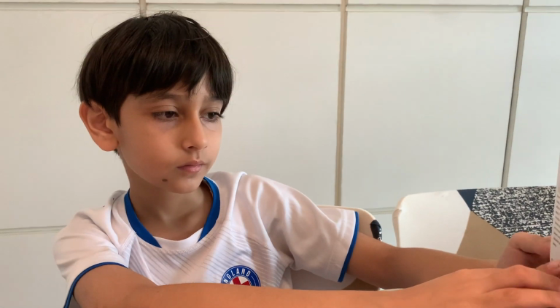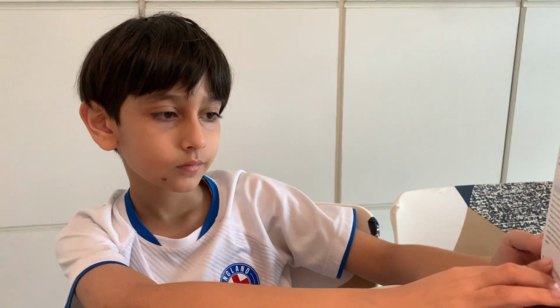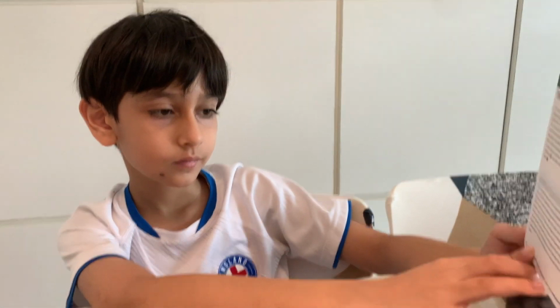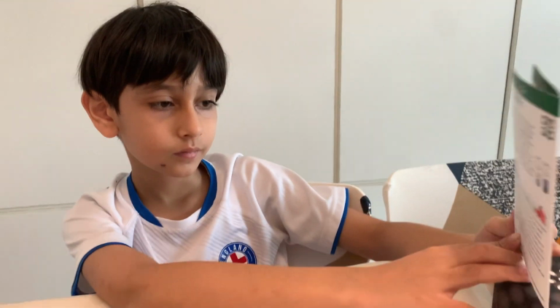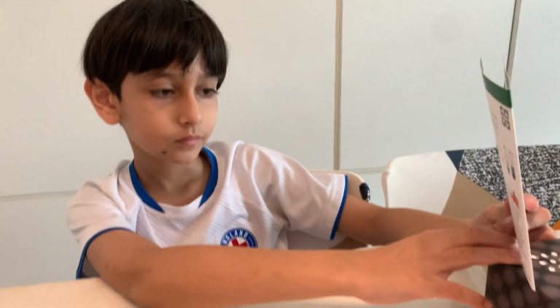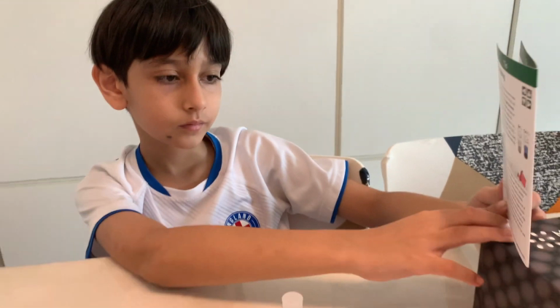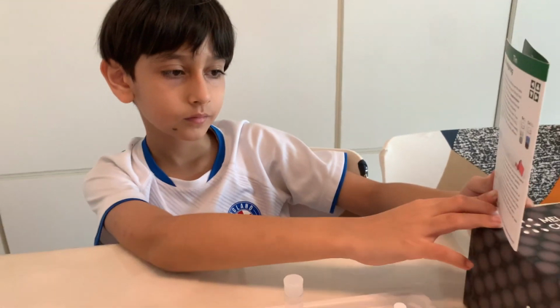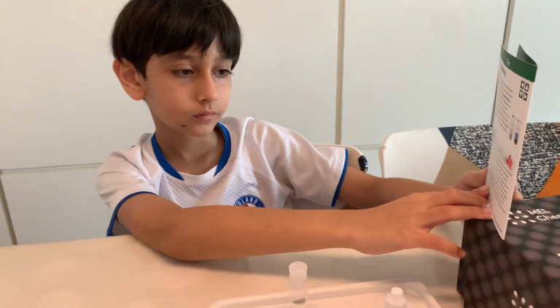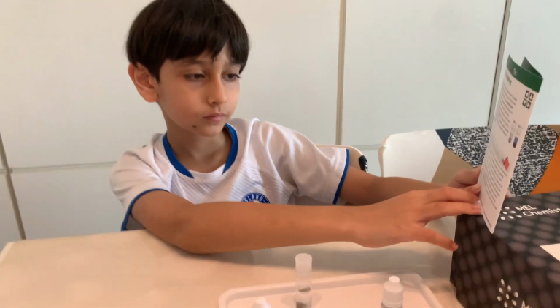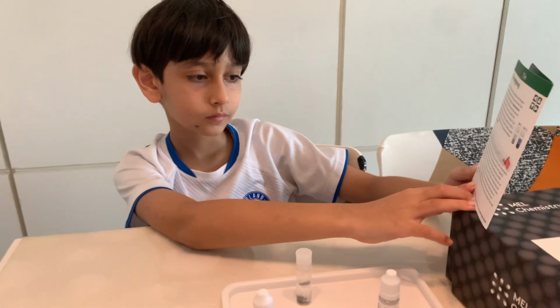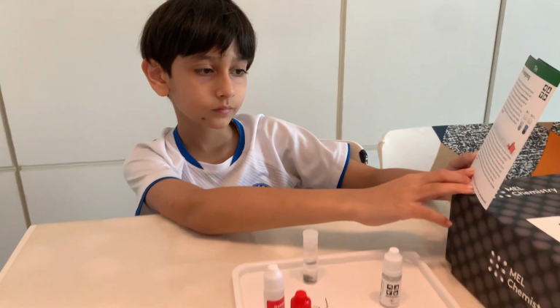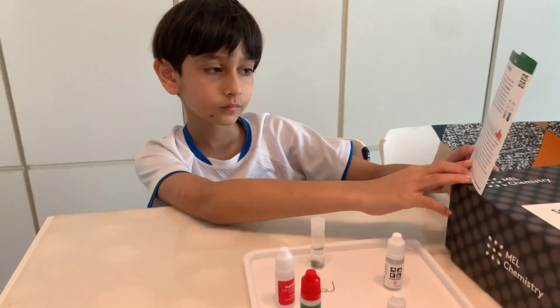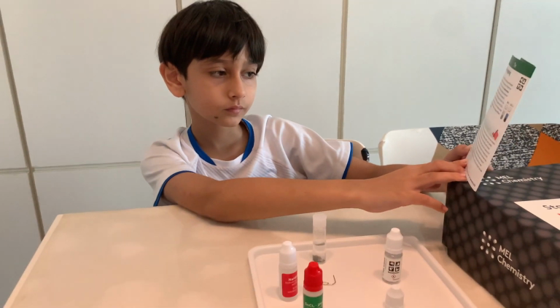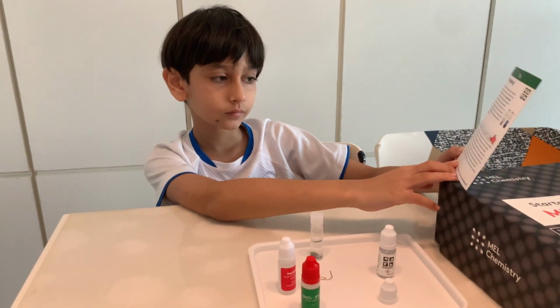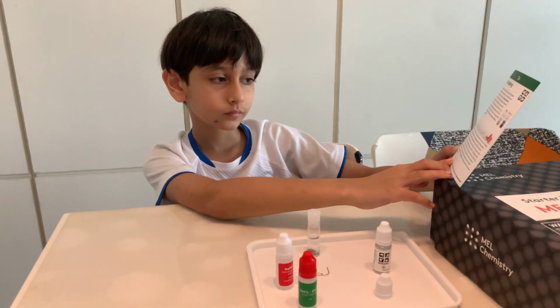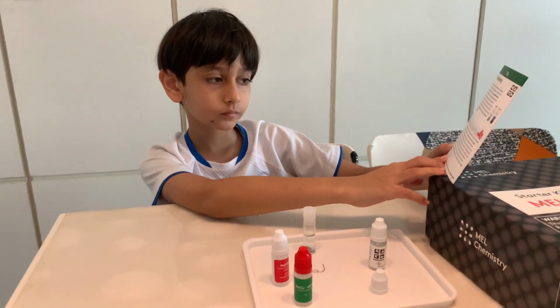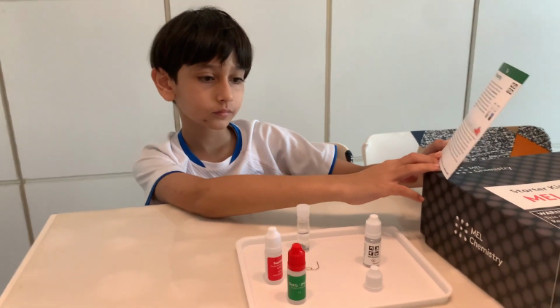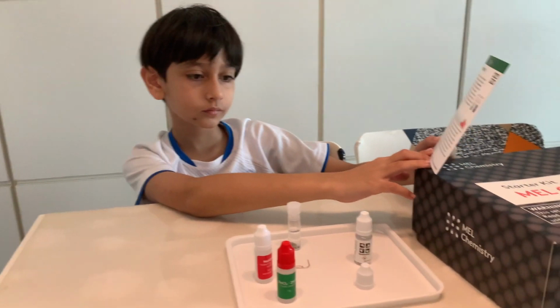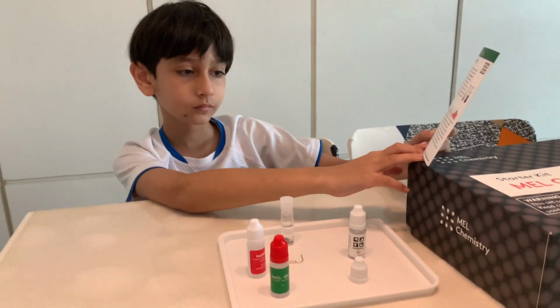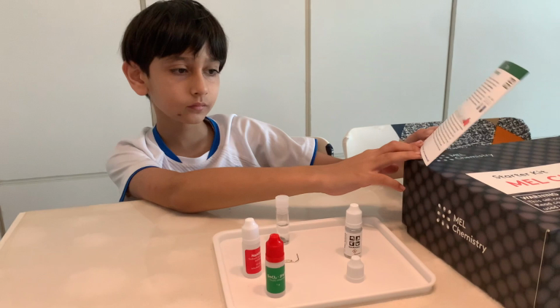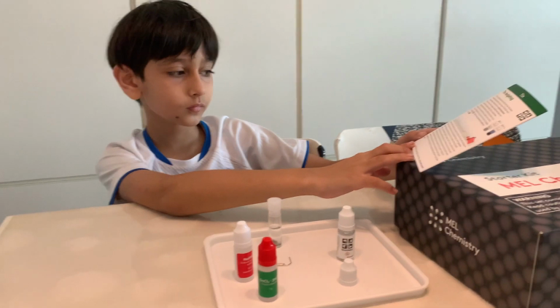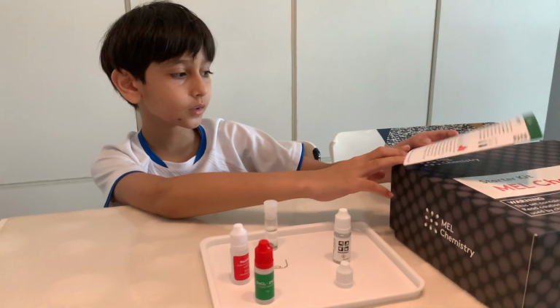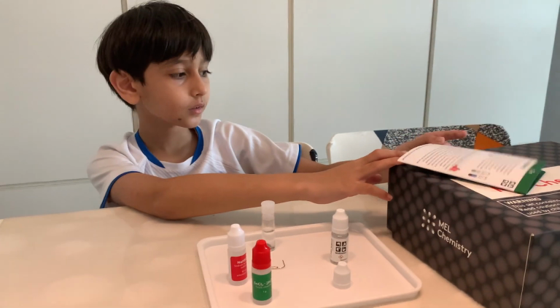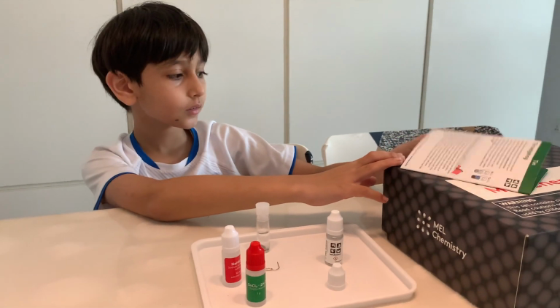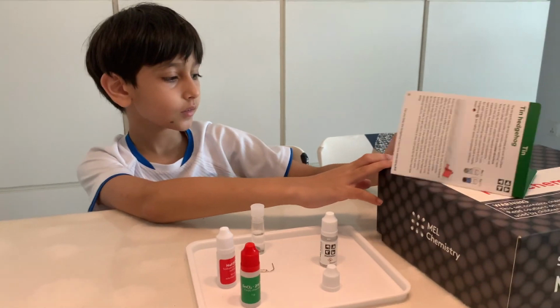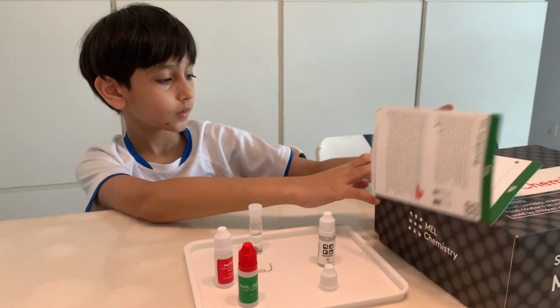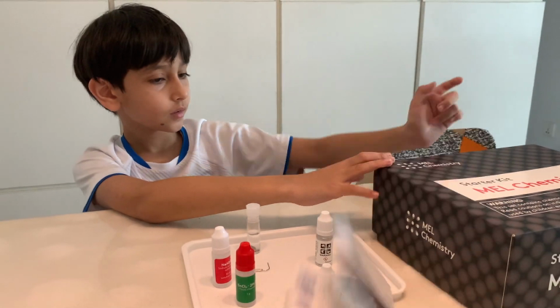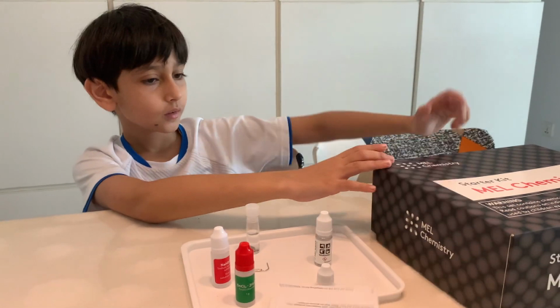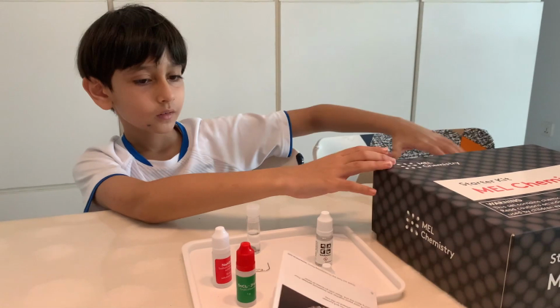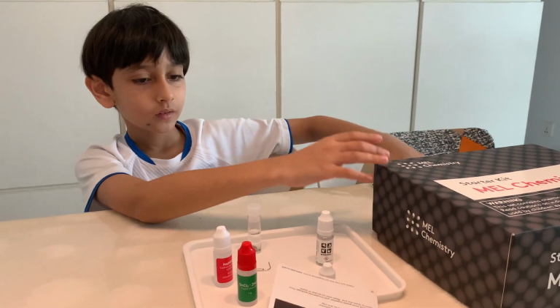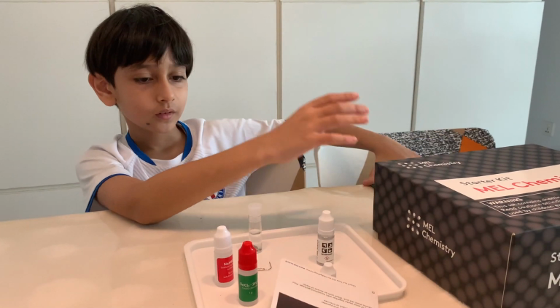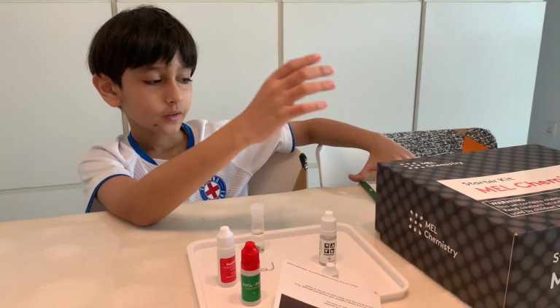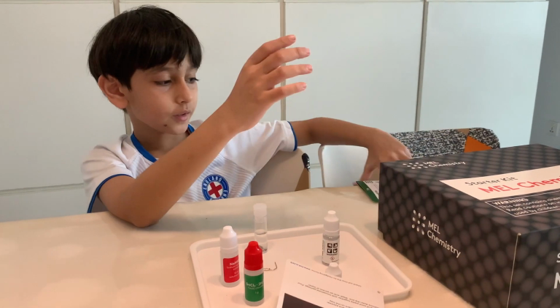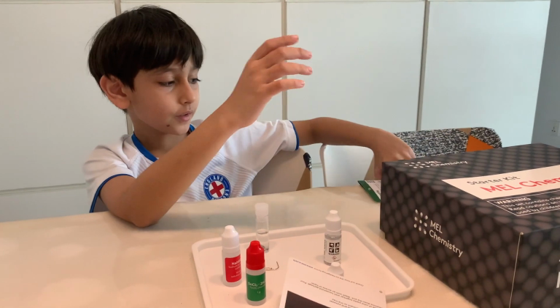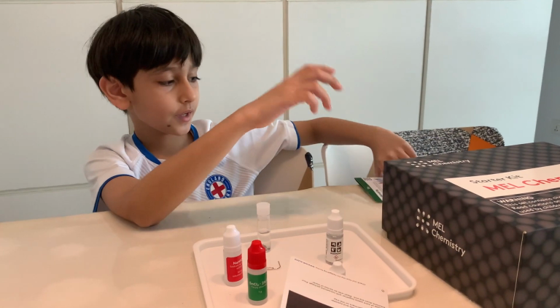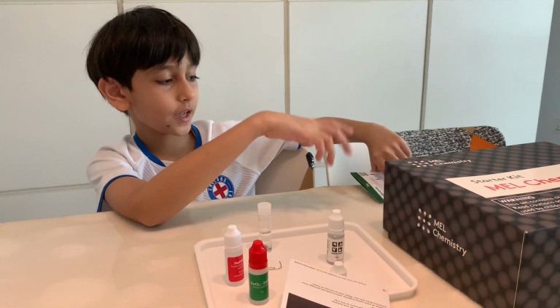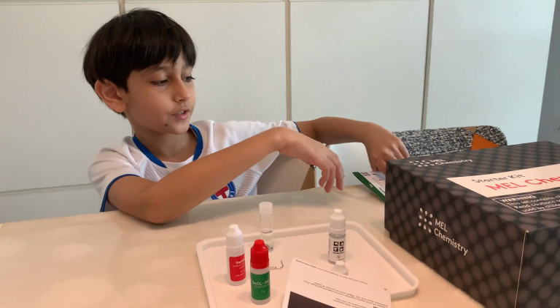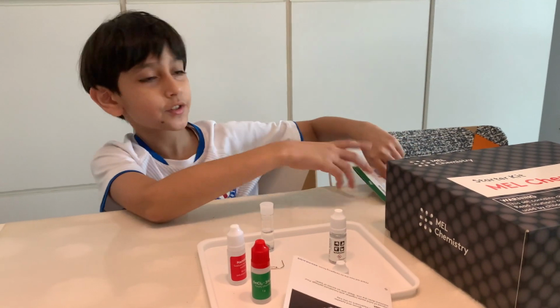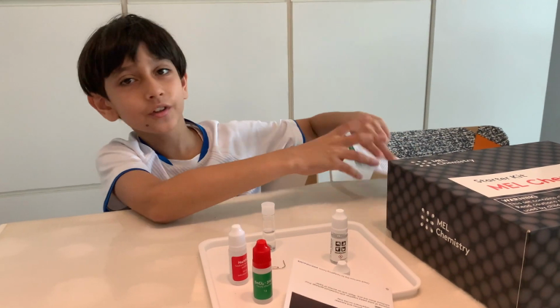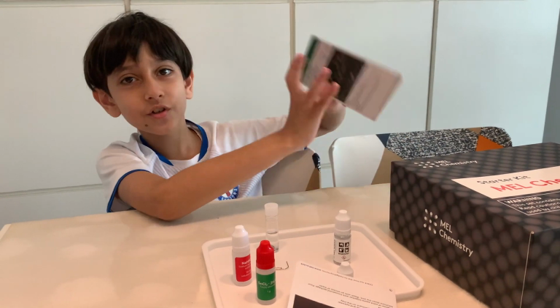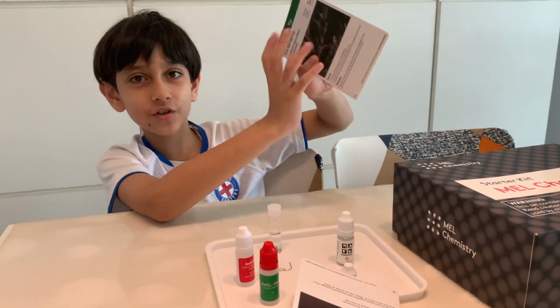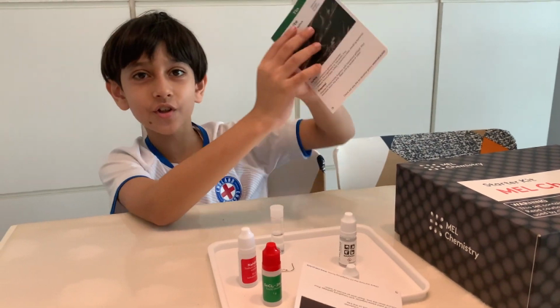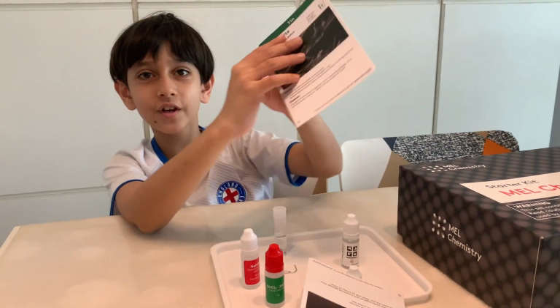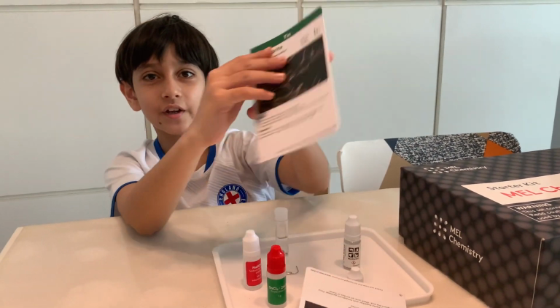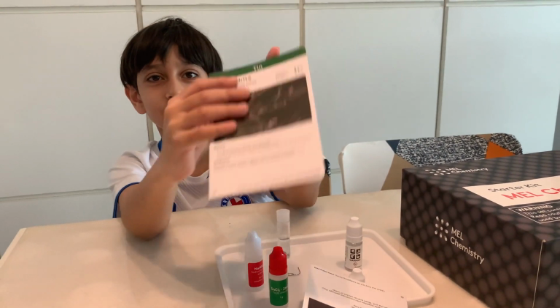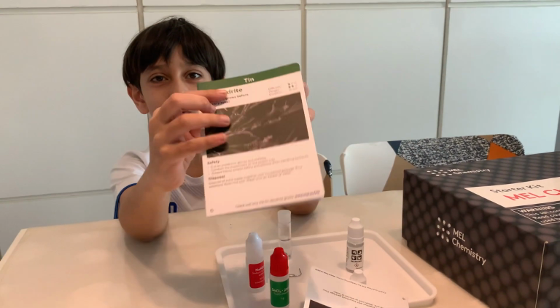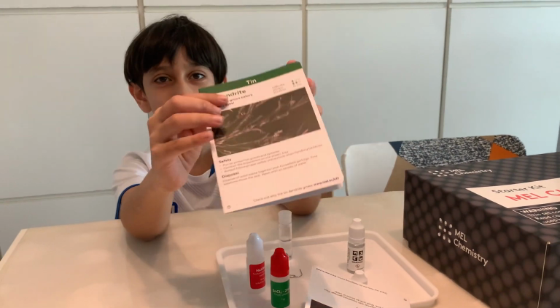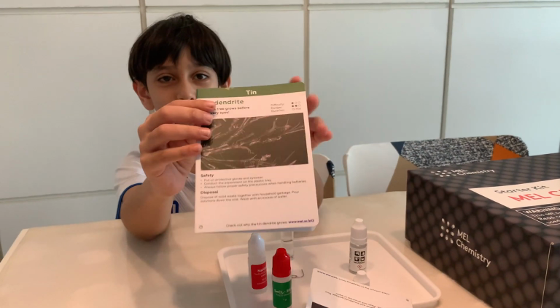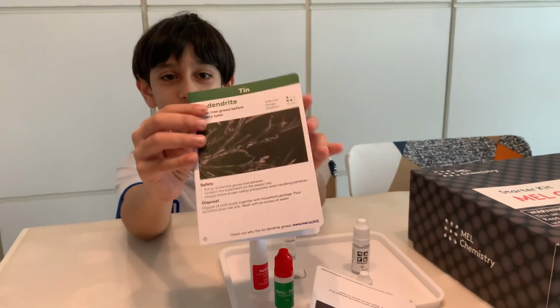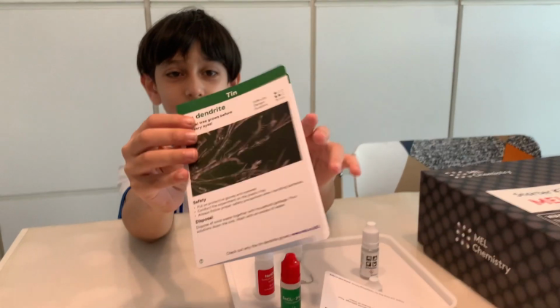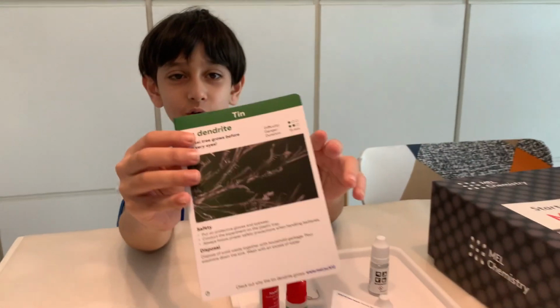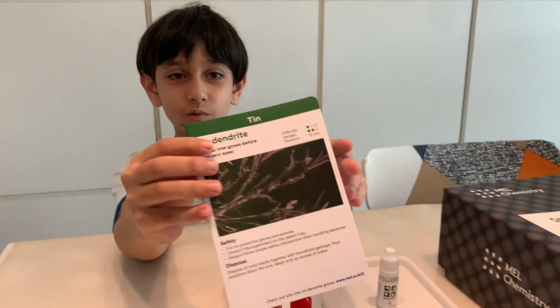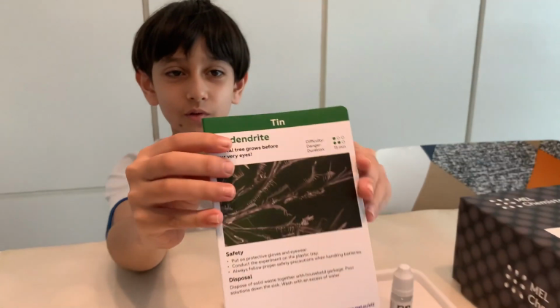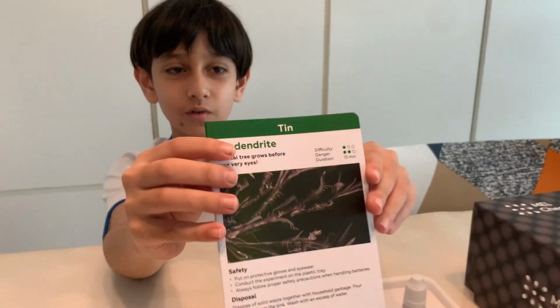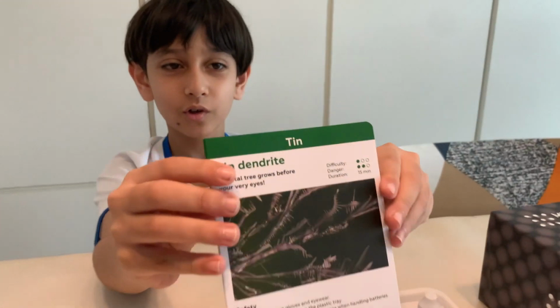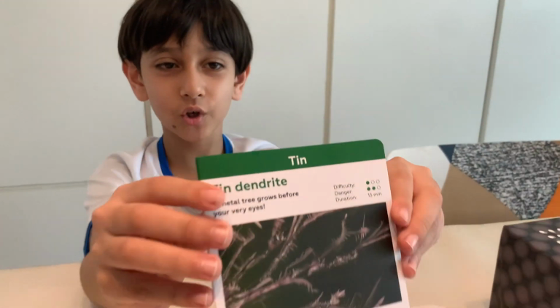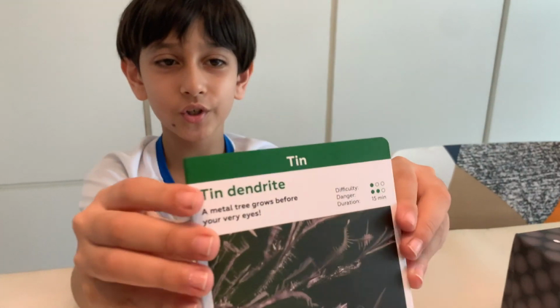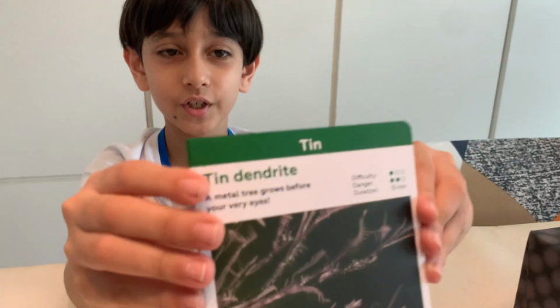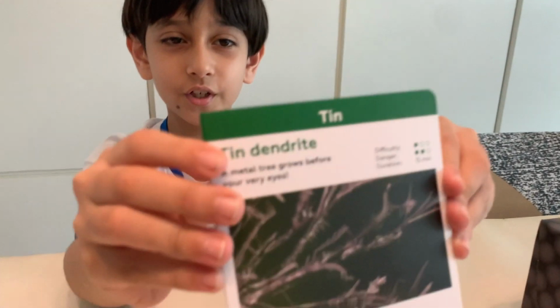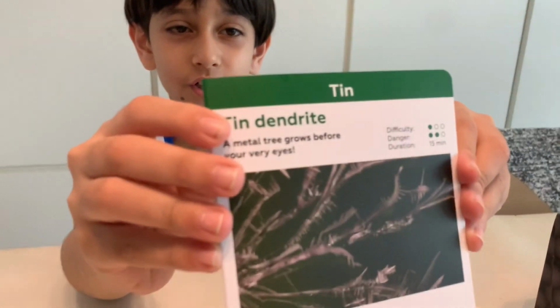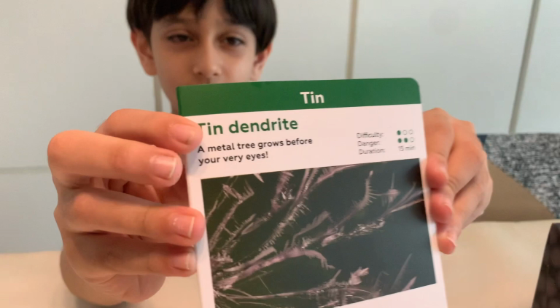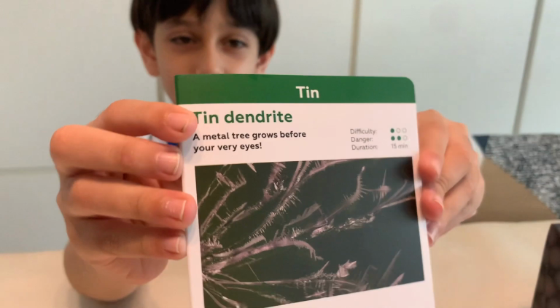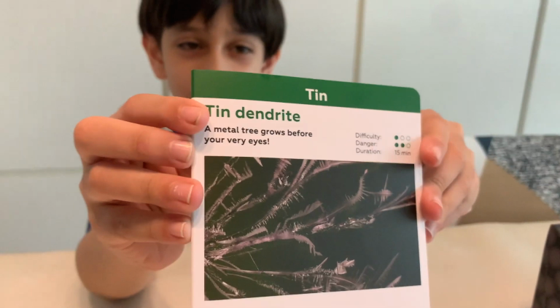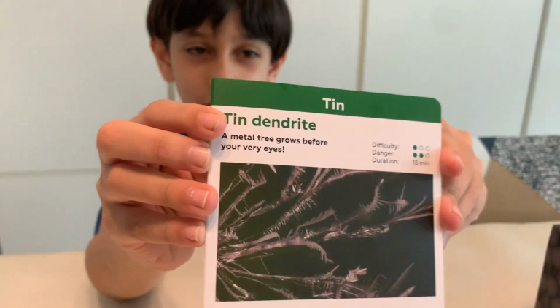Are you excited to do more experiments from the Mel Chemistry Kit? This is the next one we are going to do — it's called Tin Dendry.